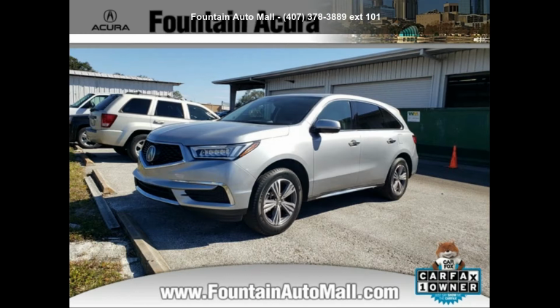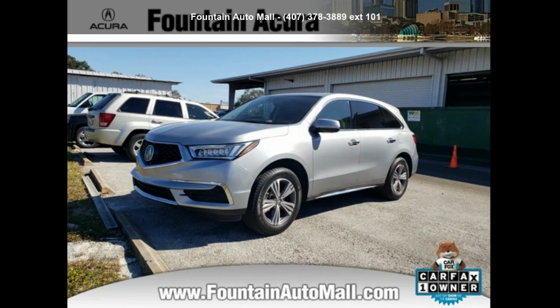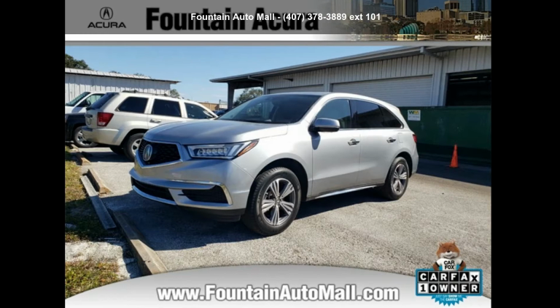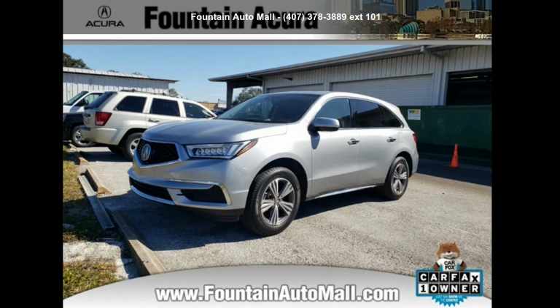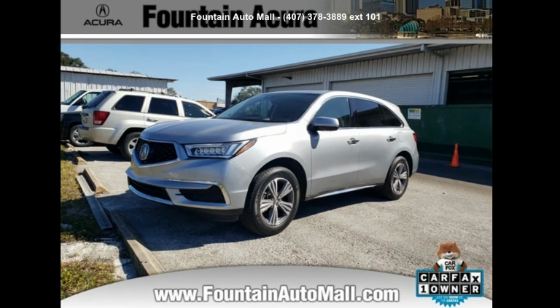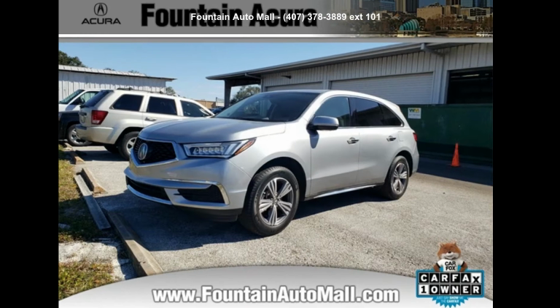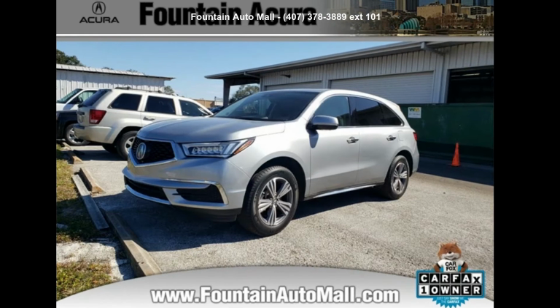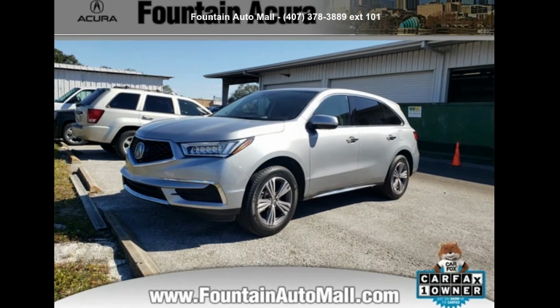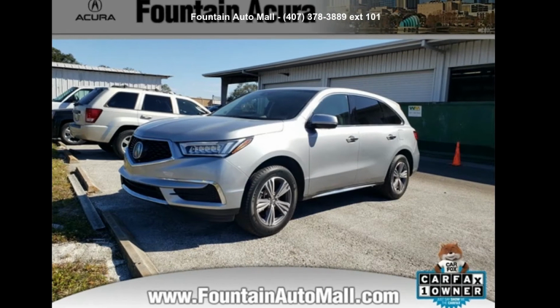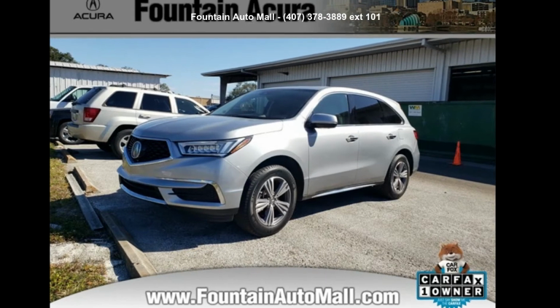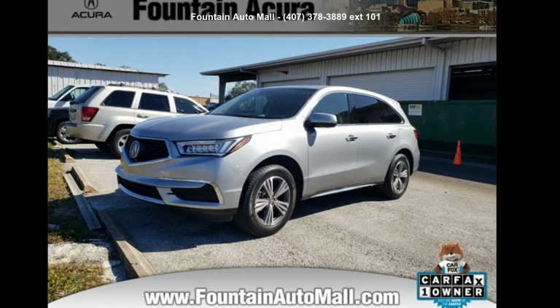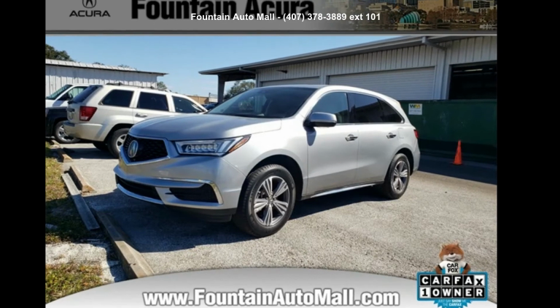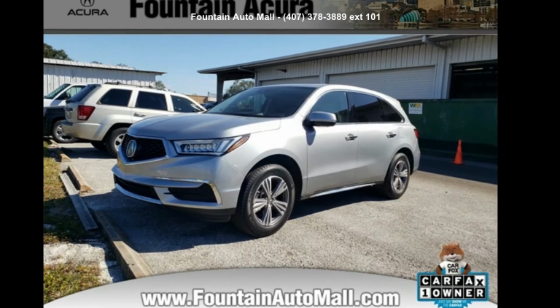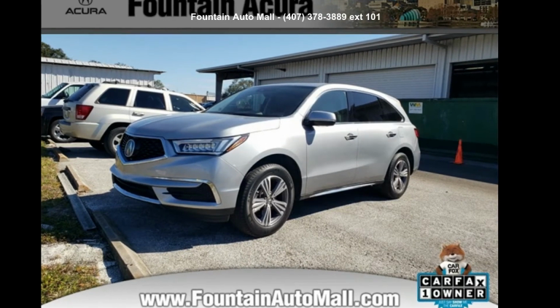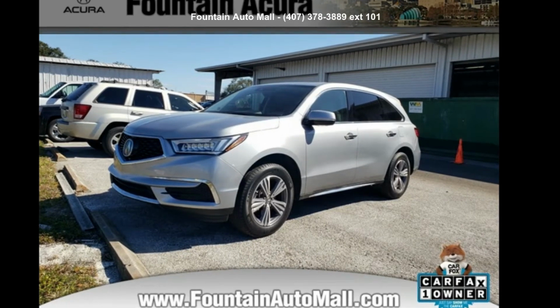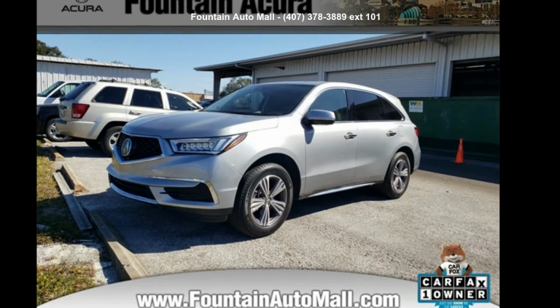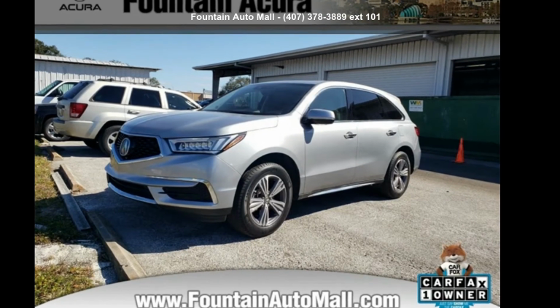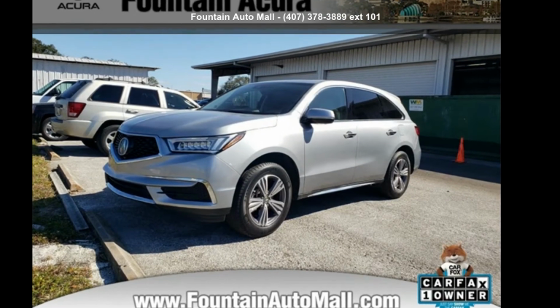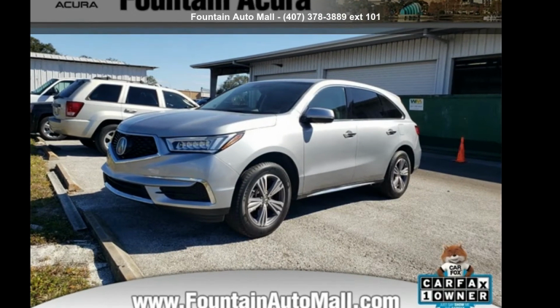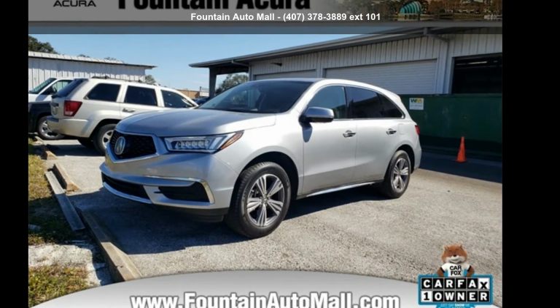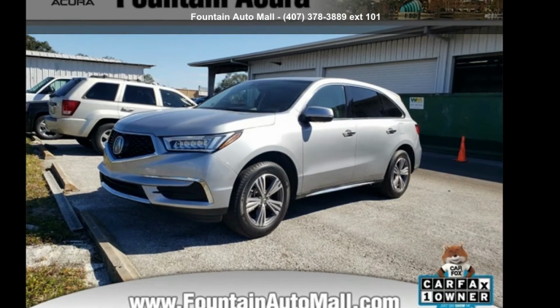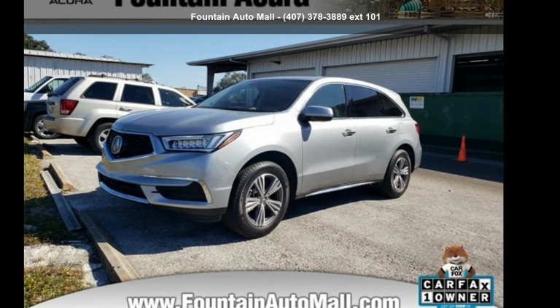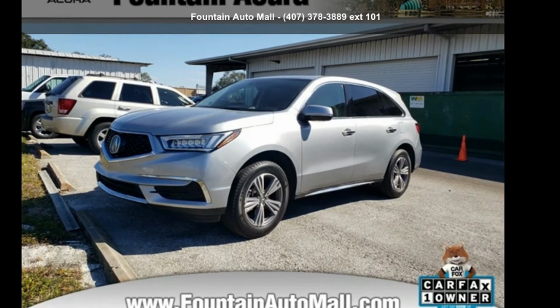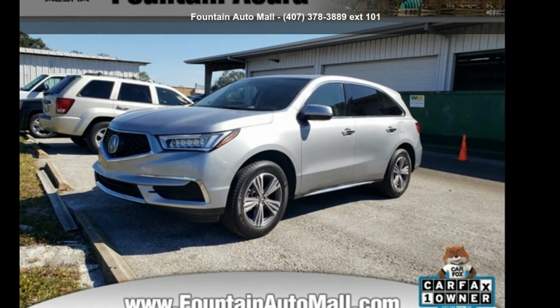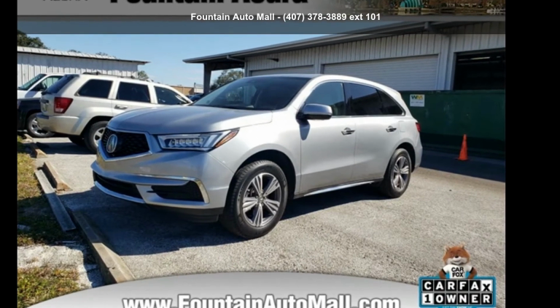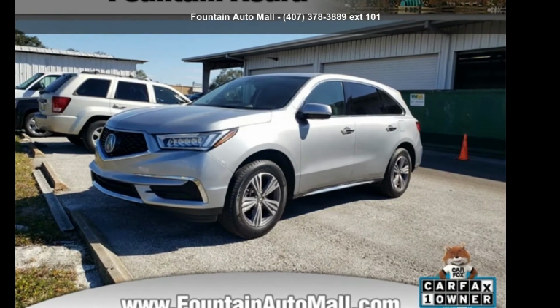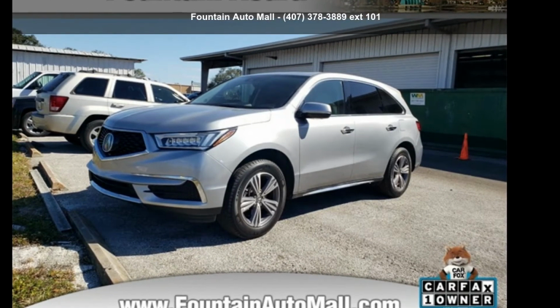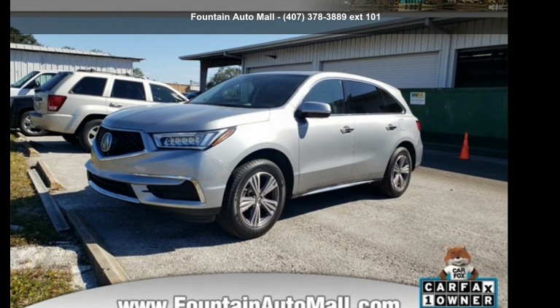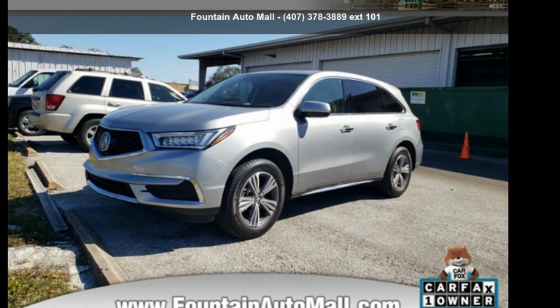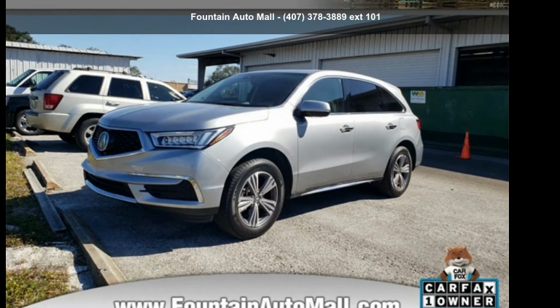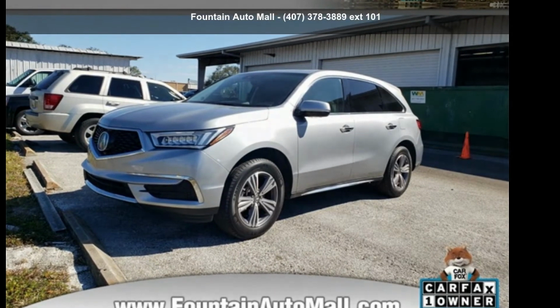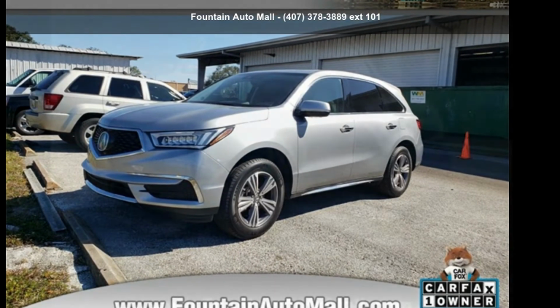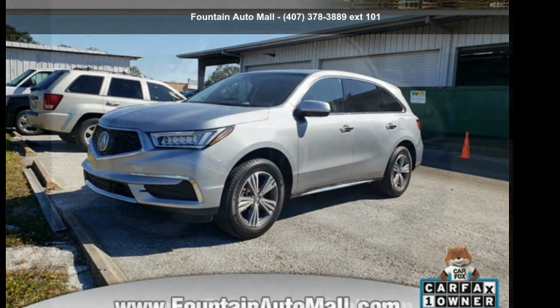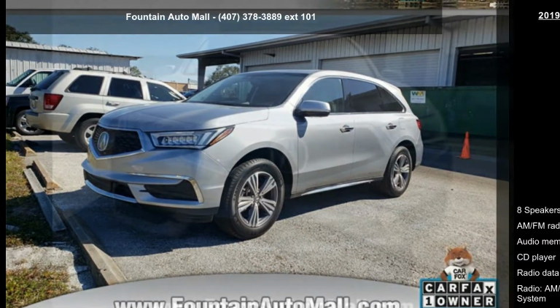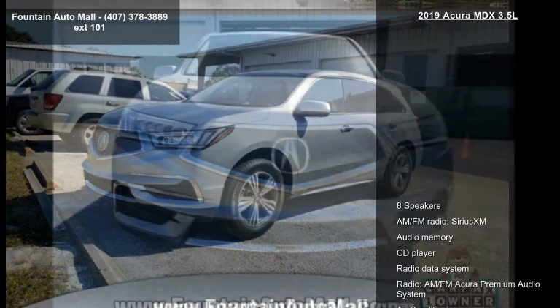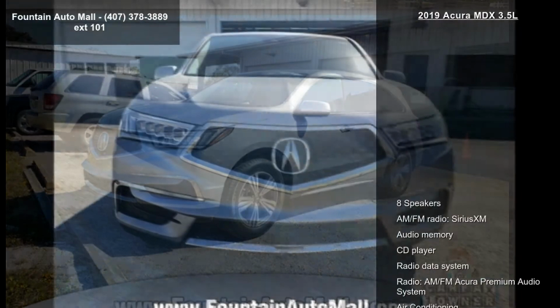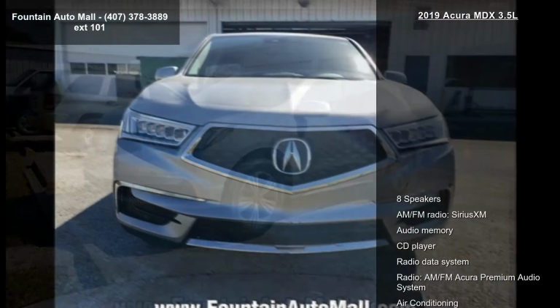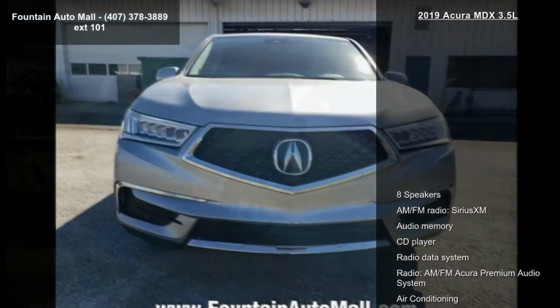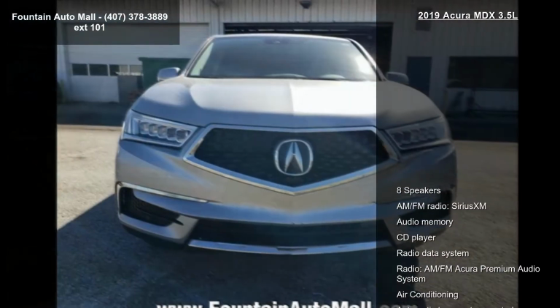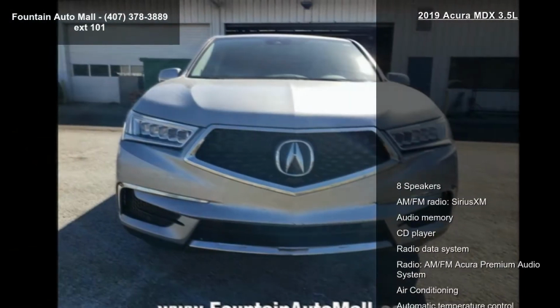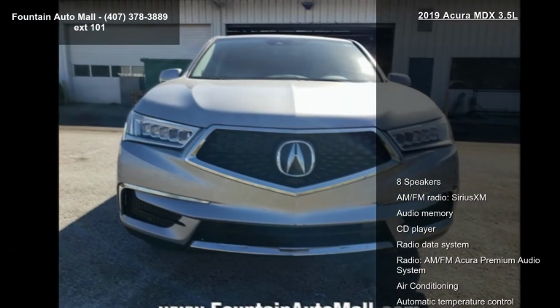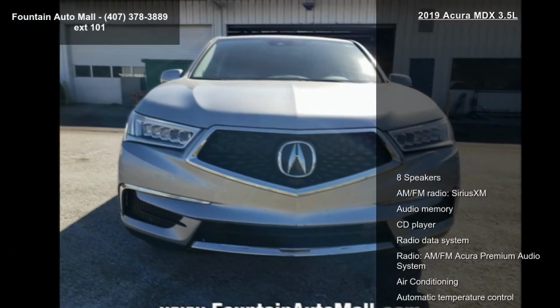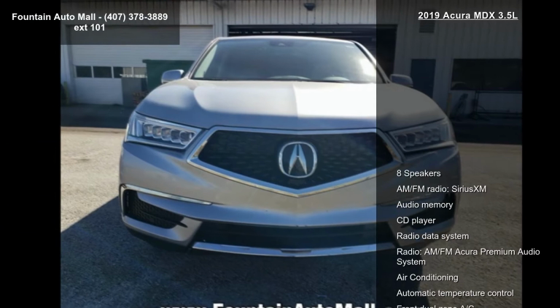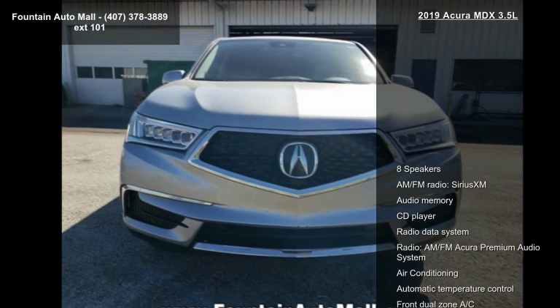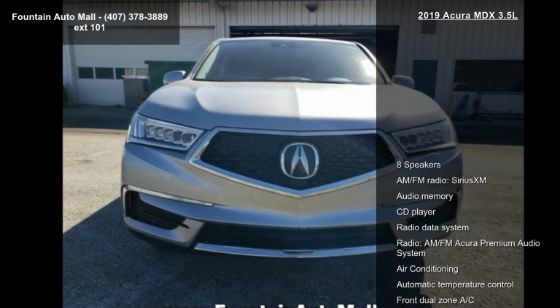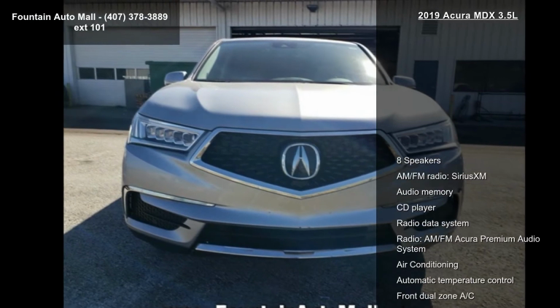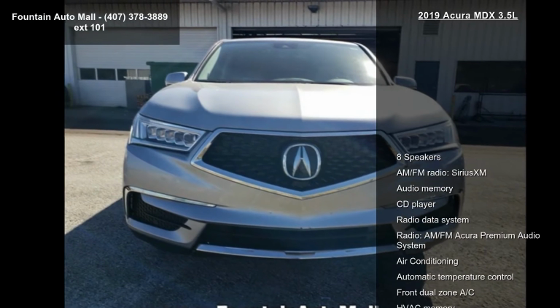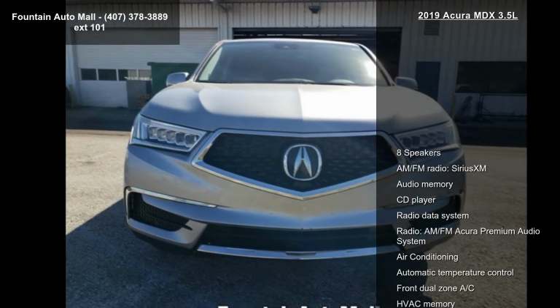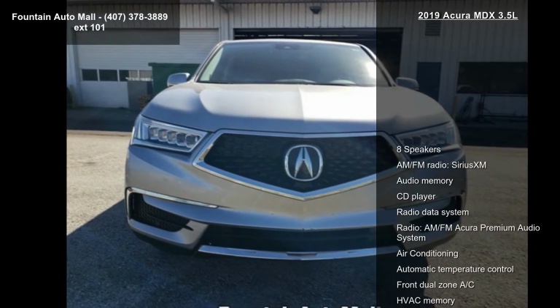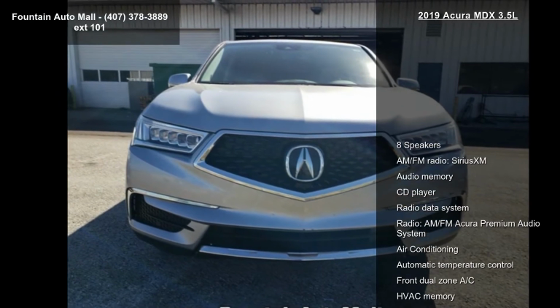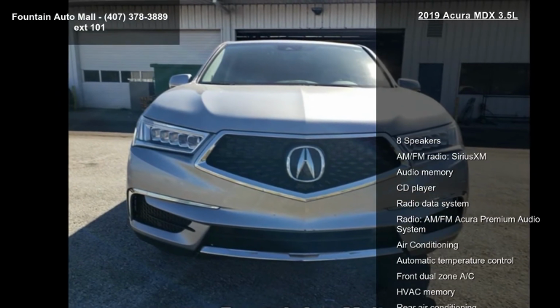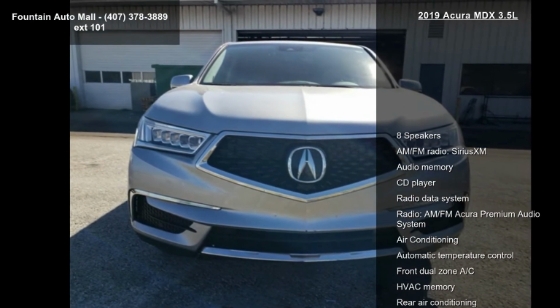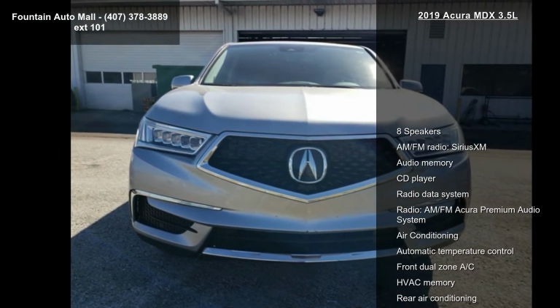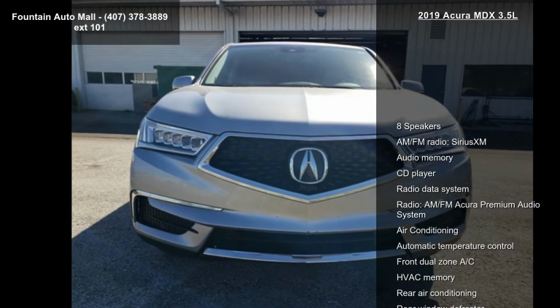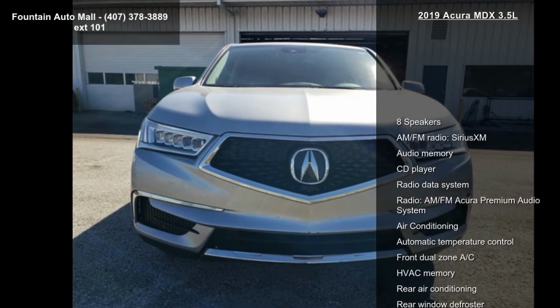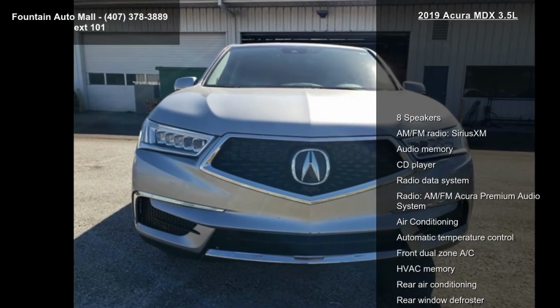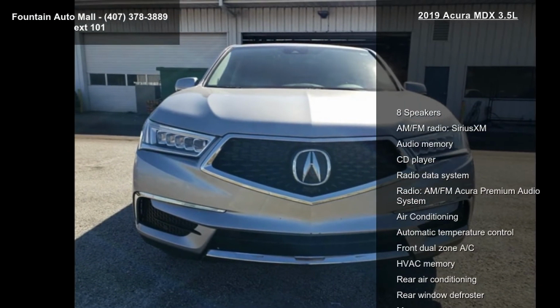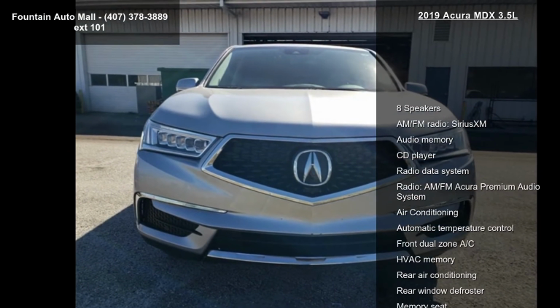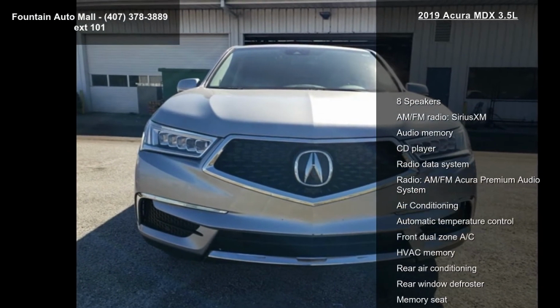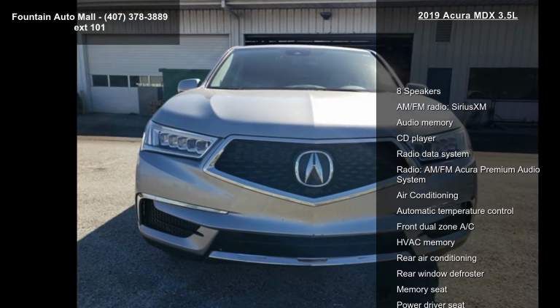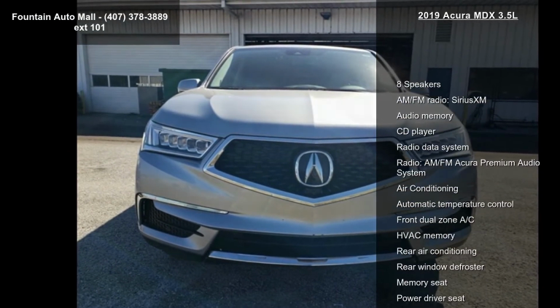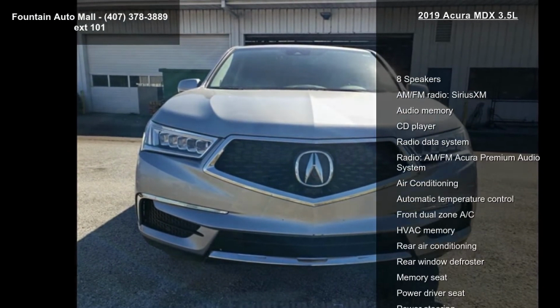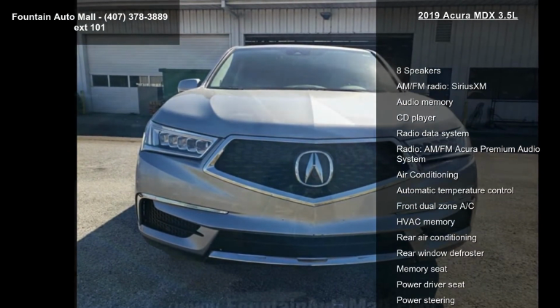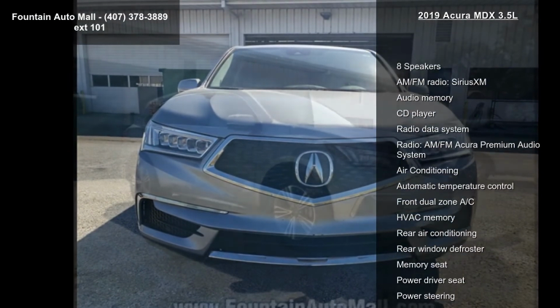Arrive in style with this Acura 2019 MDX 3.5L. If you are looking for a first-class ride, you have found it.